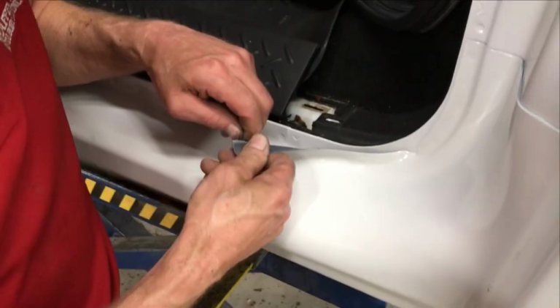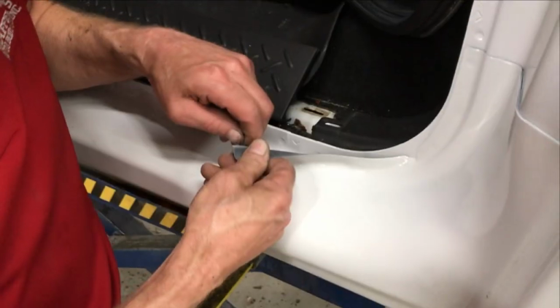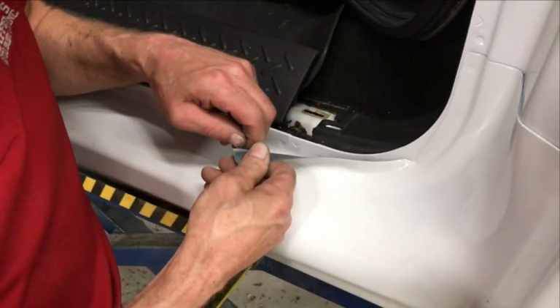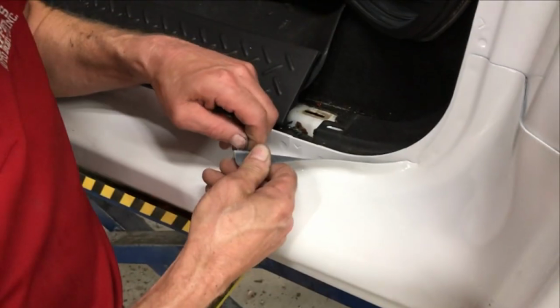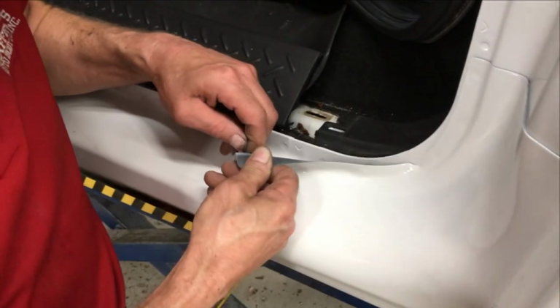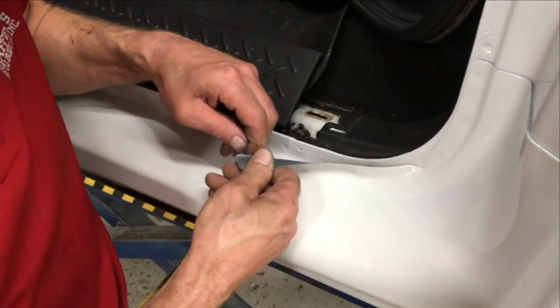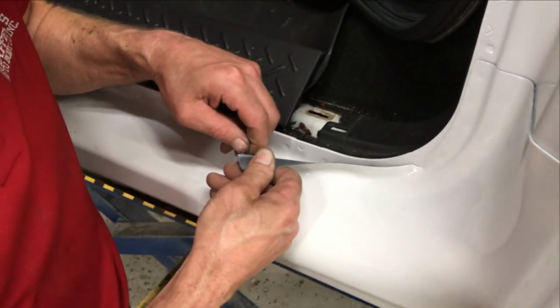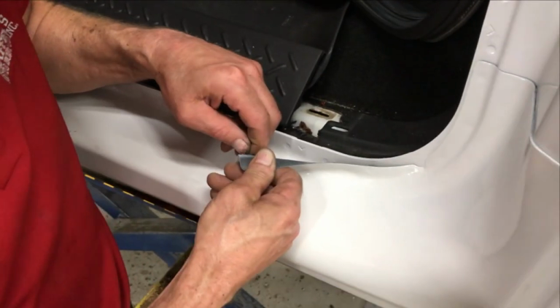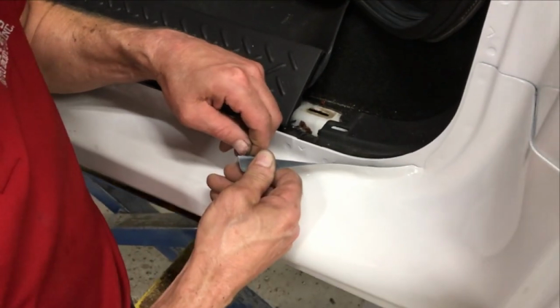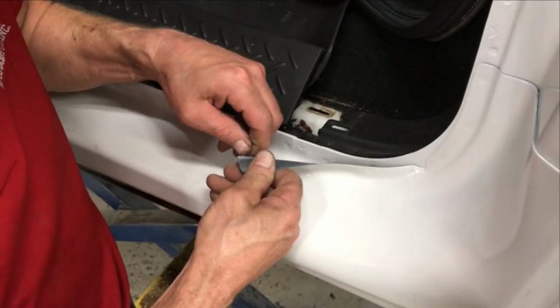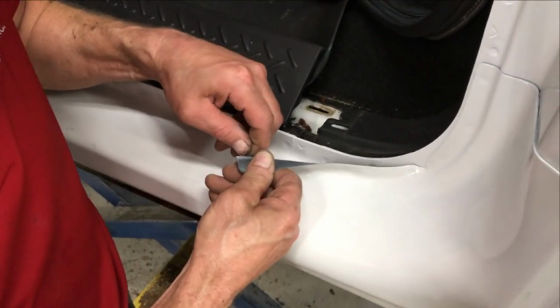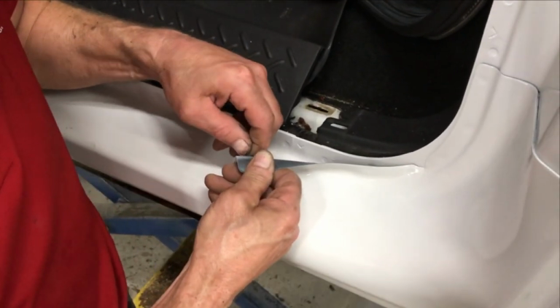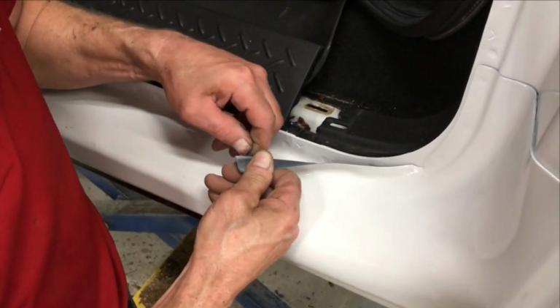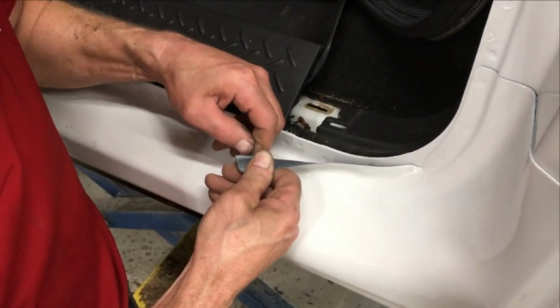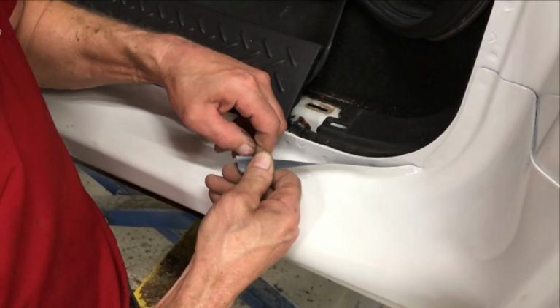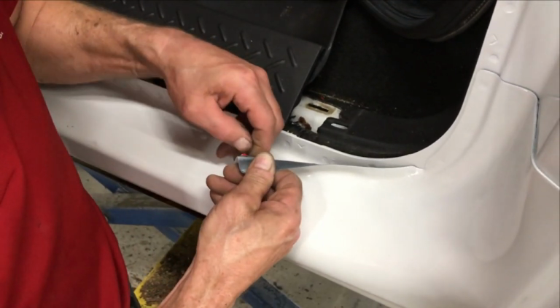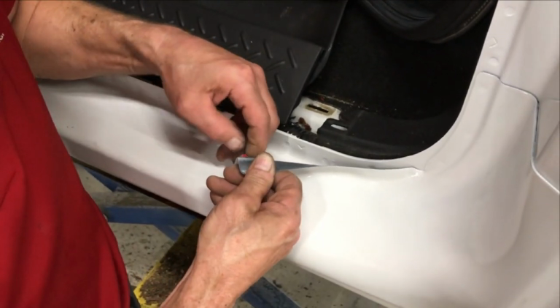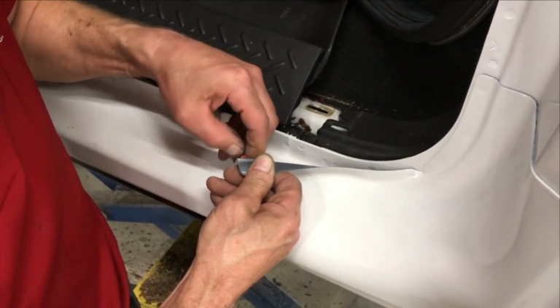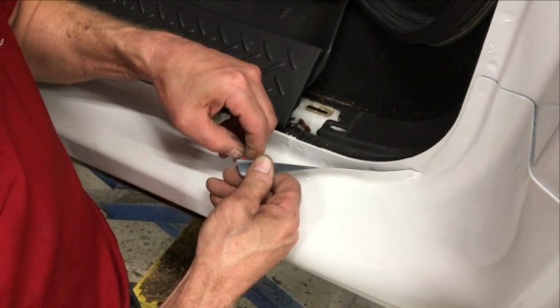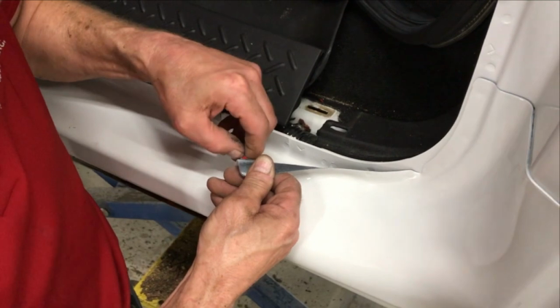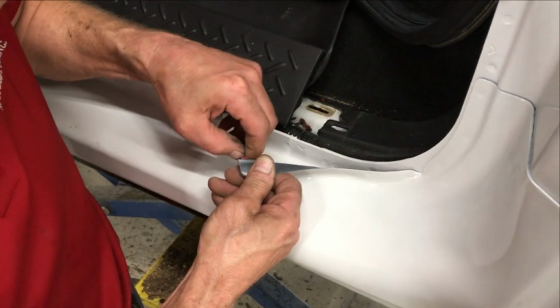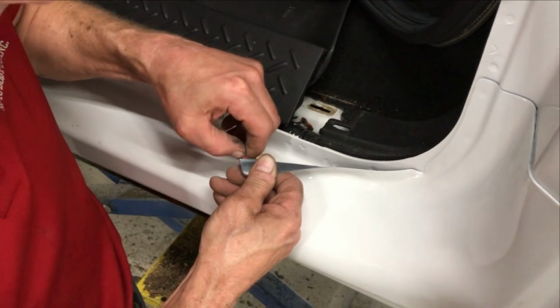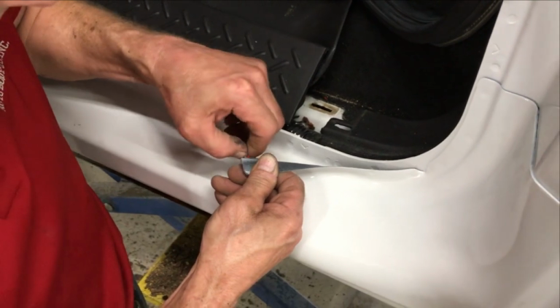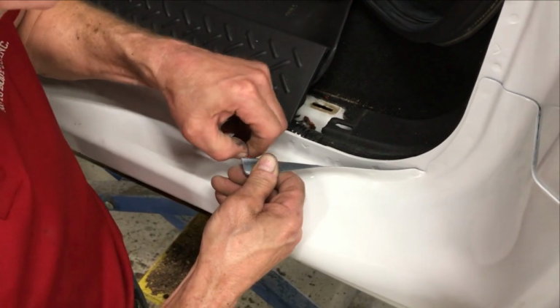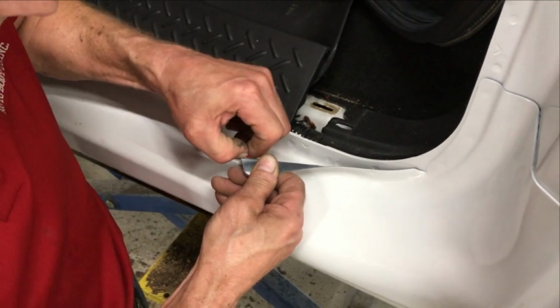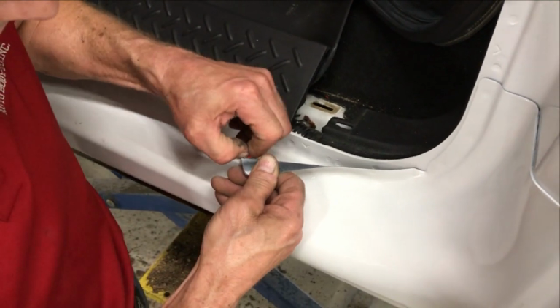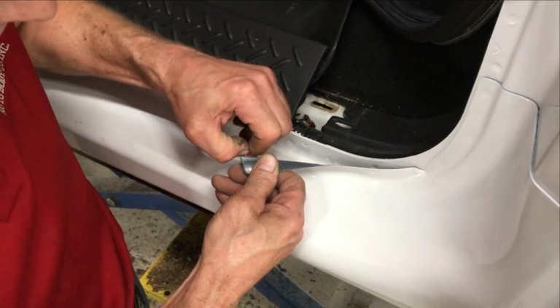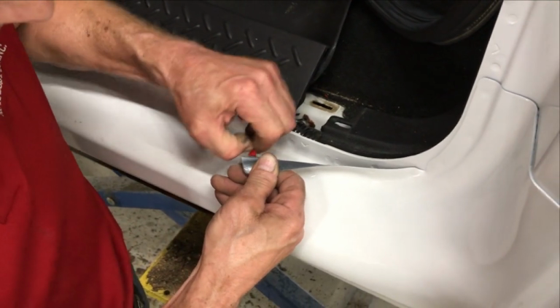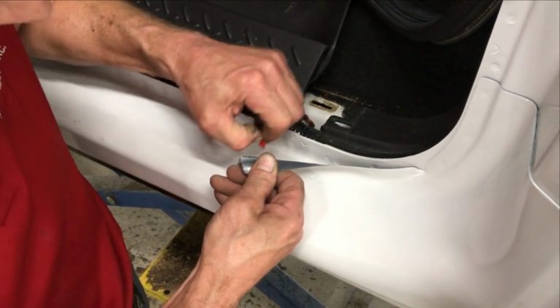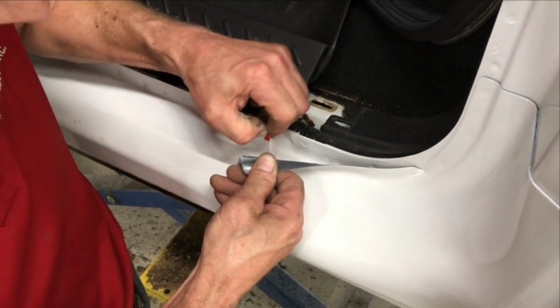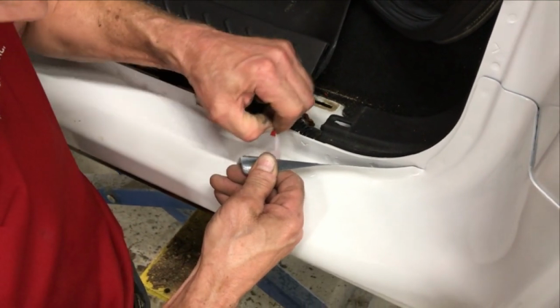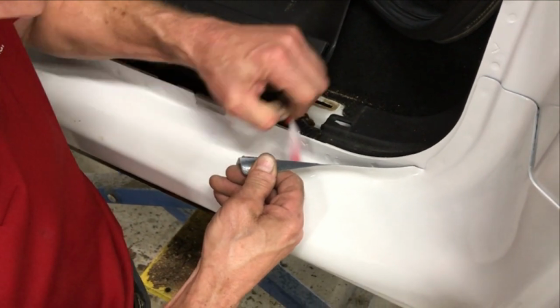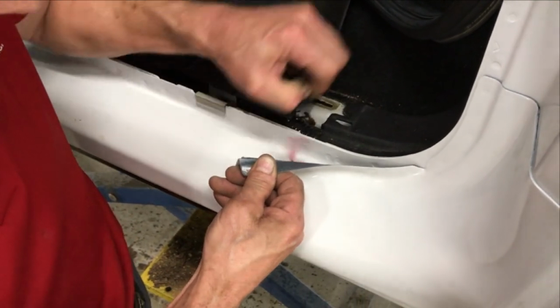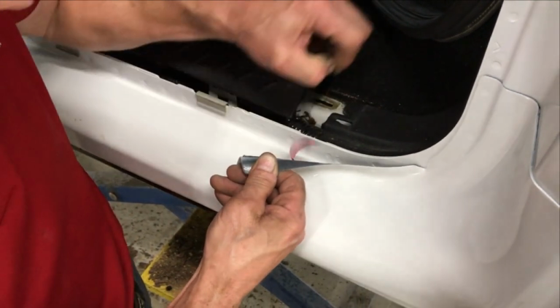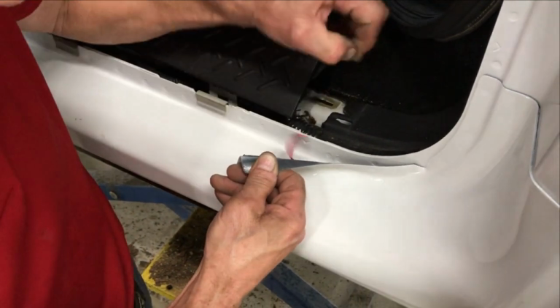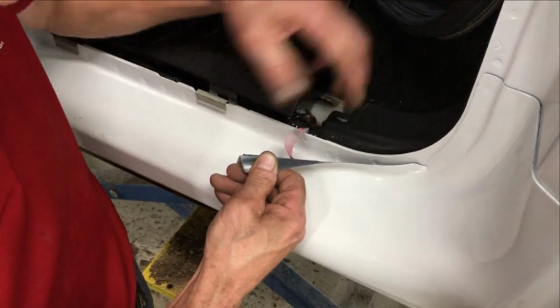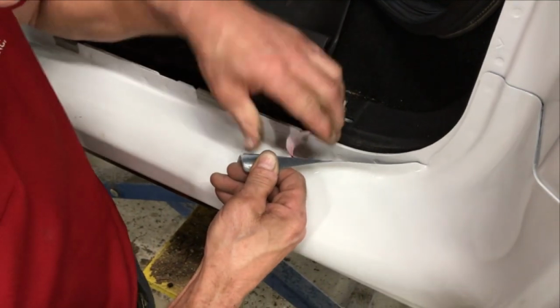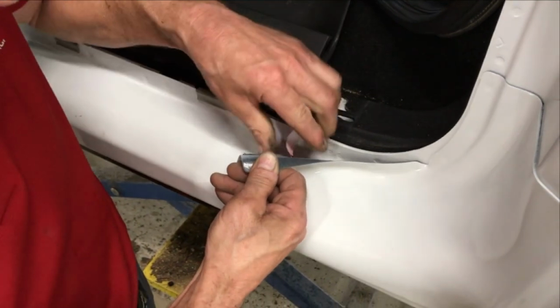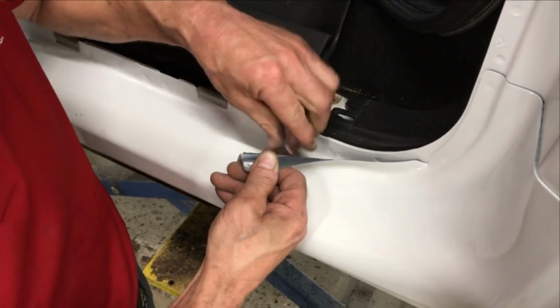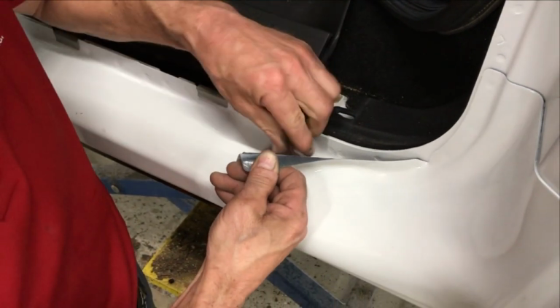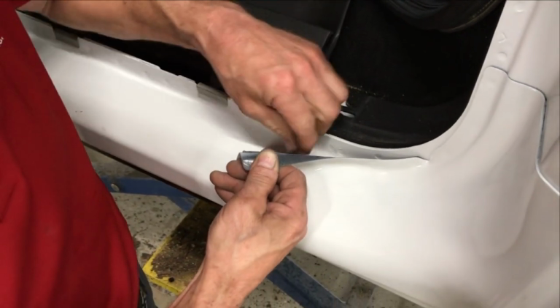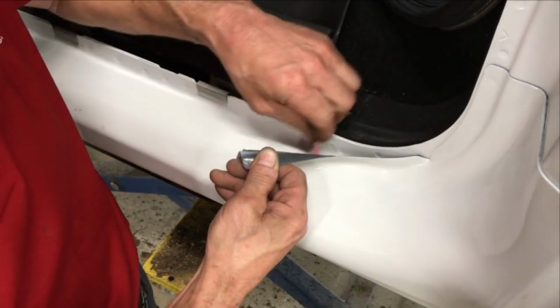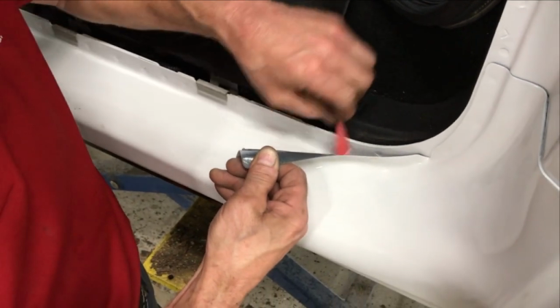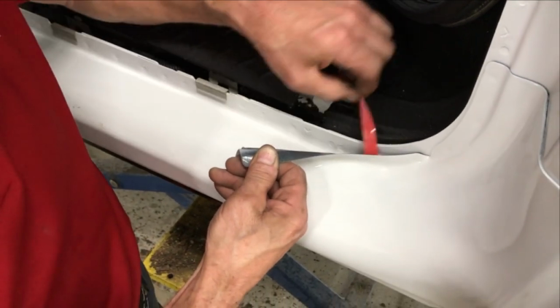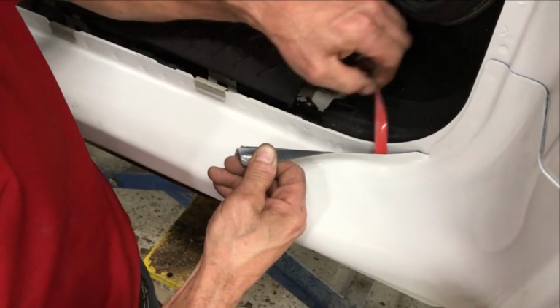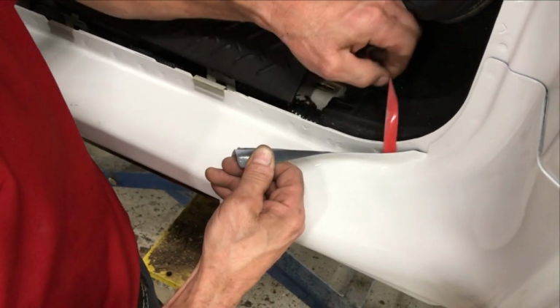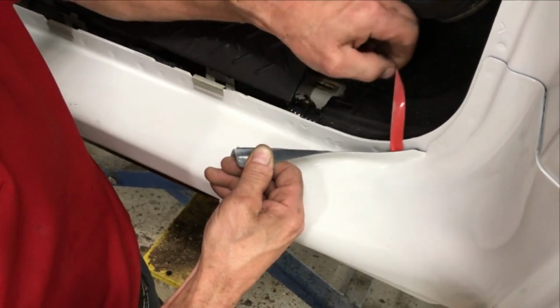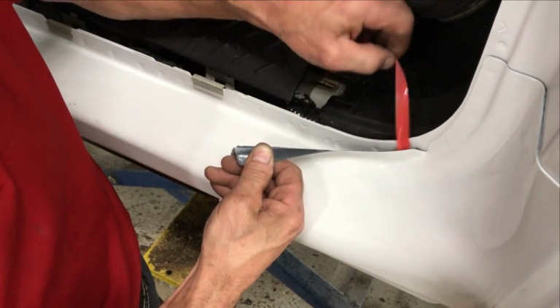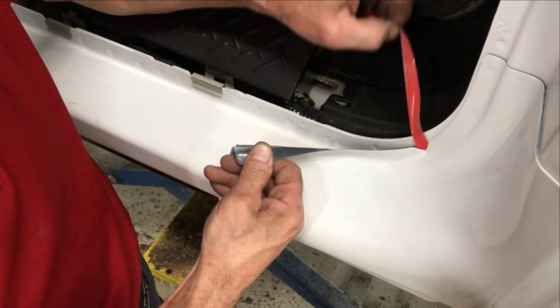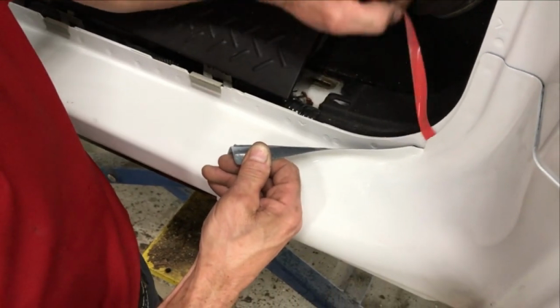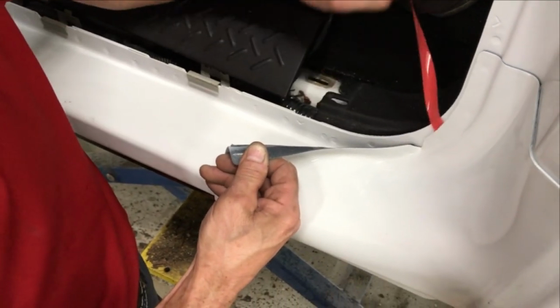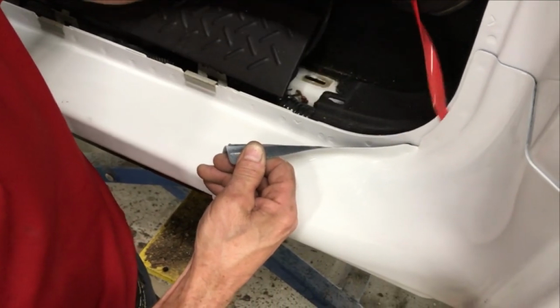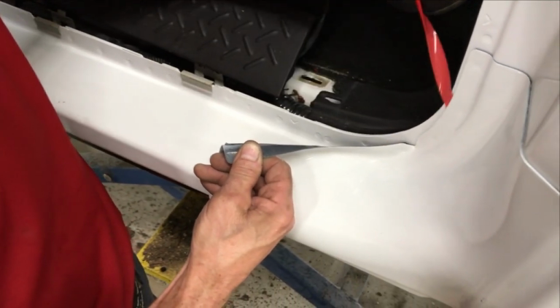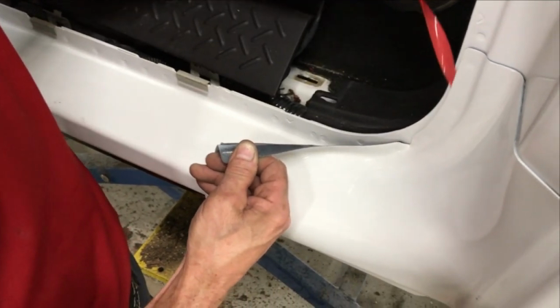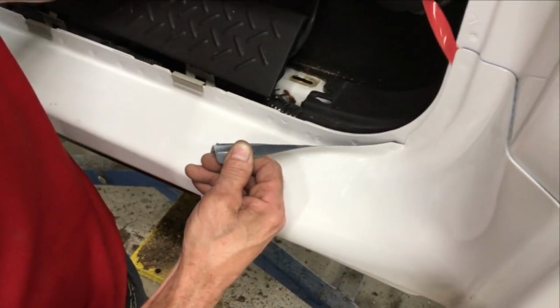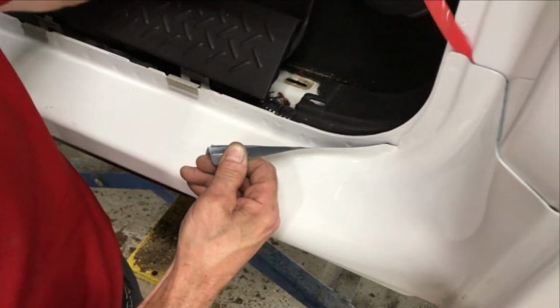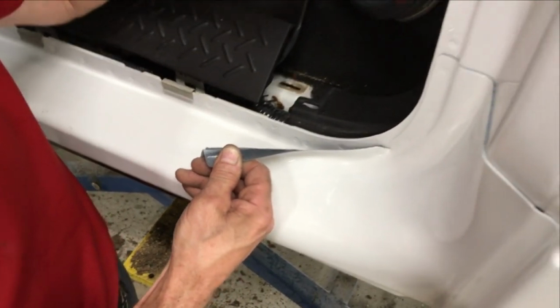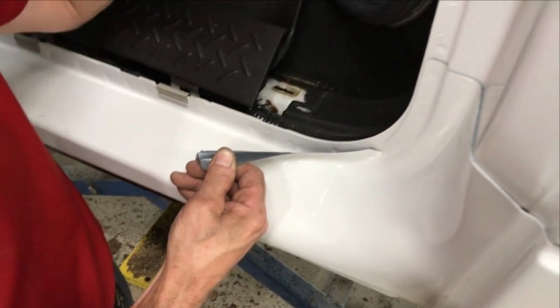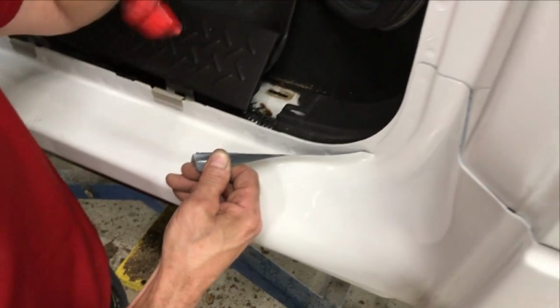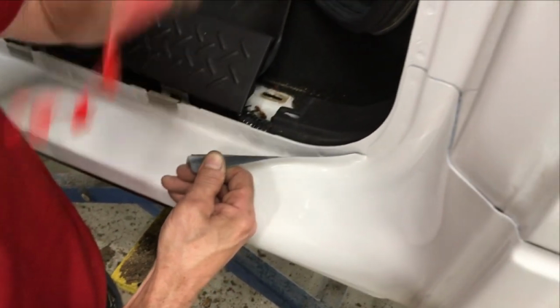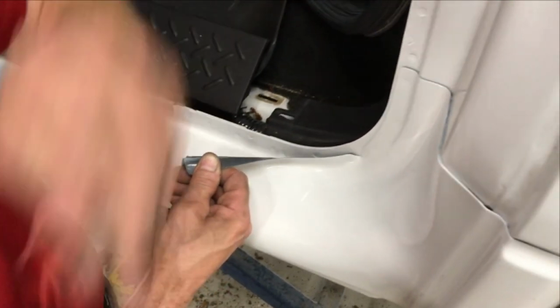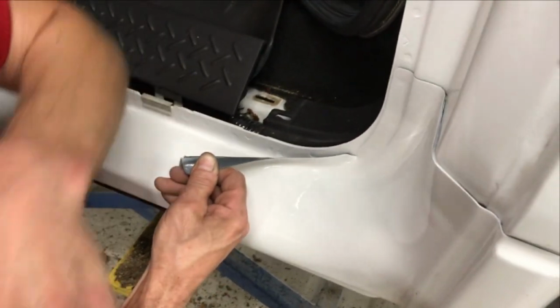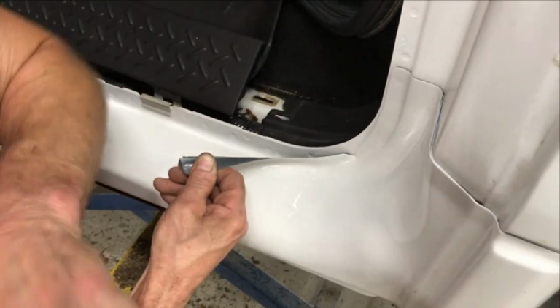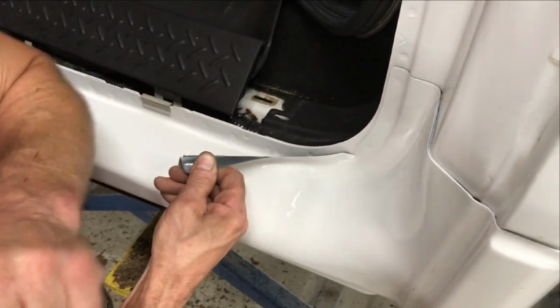Next, pull the backing off of the two-sided tape going up along the pinch flange and put the cover back in place.